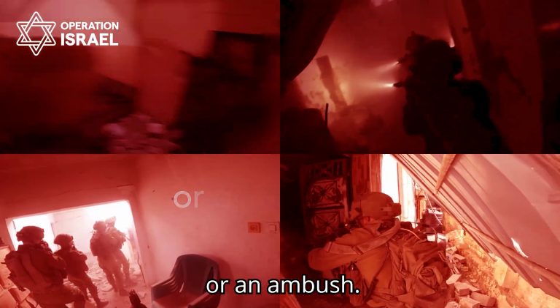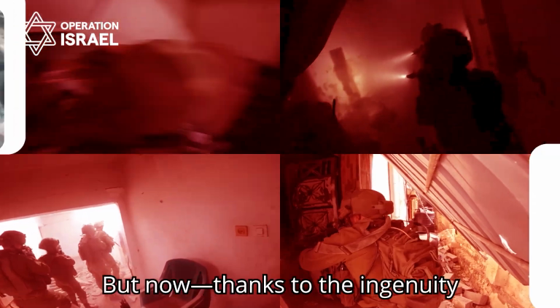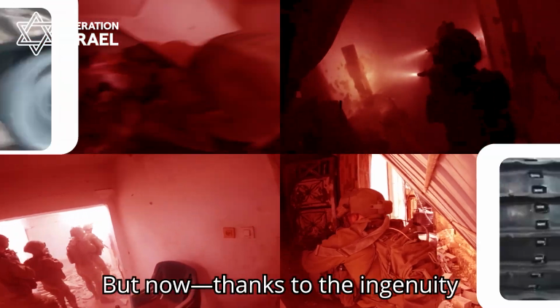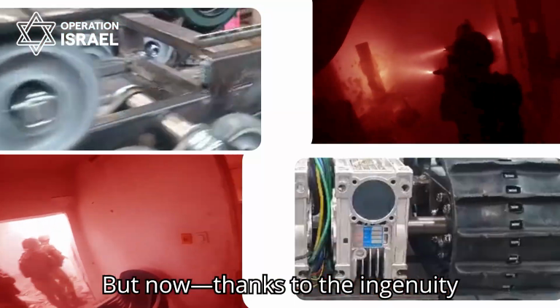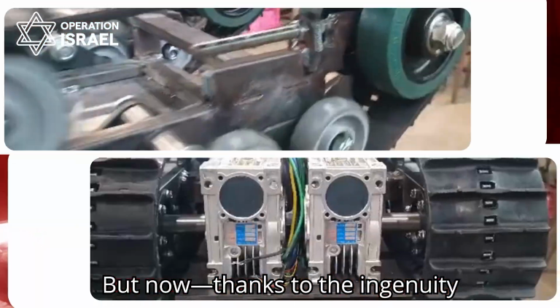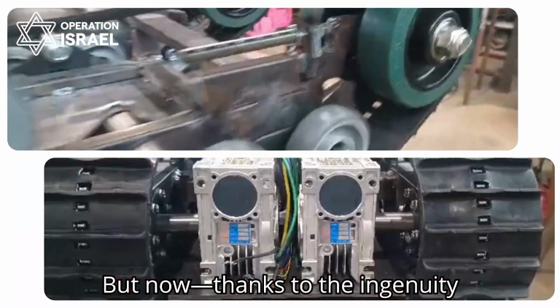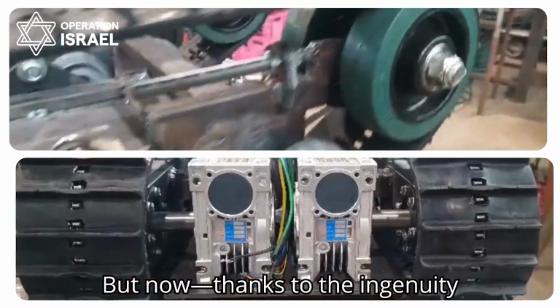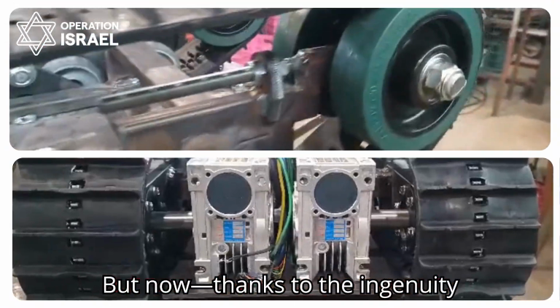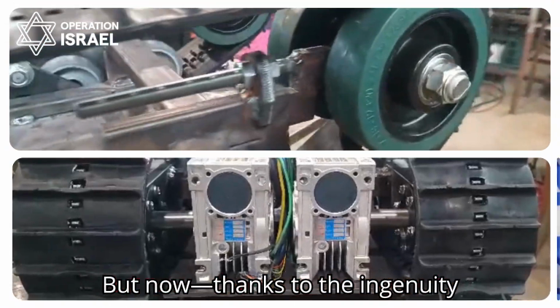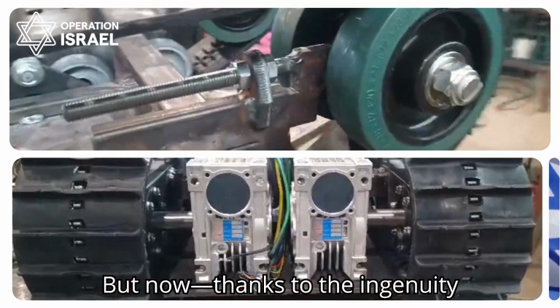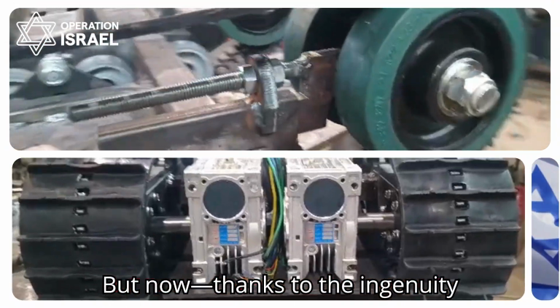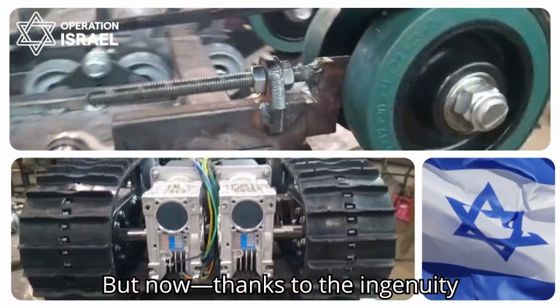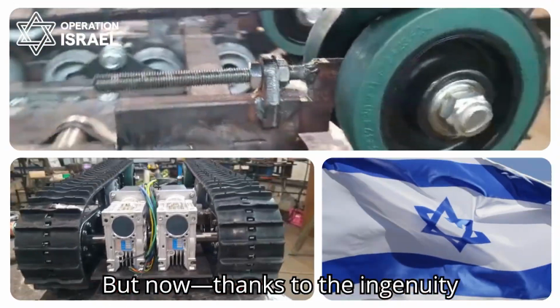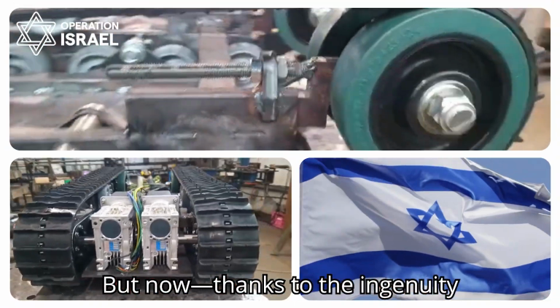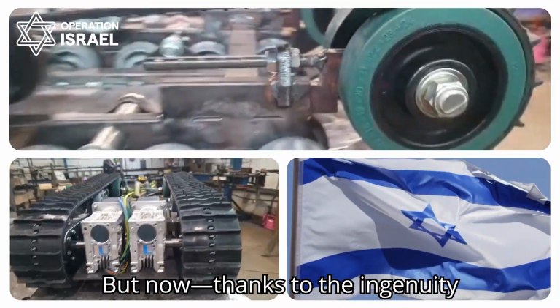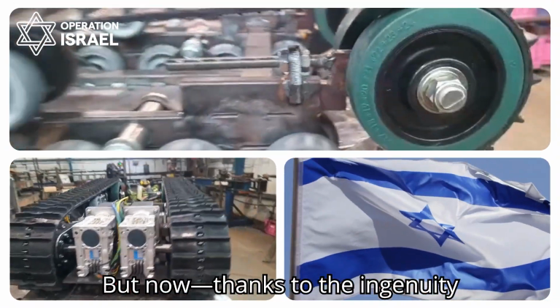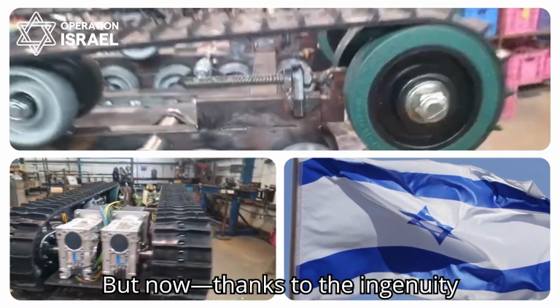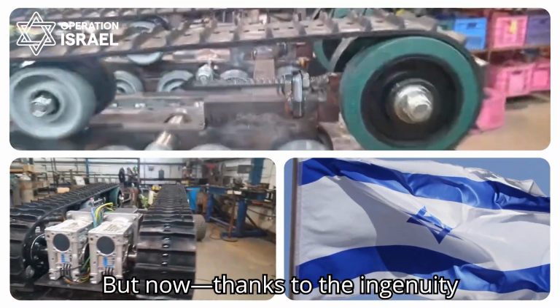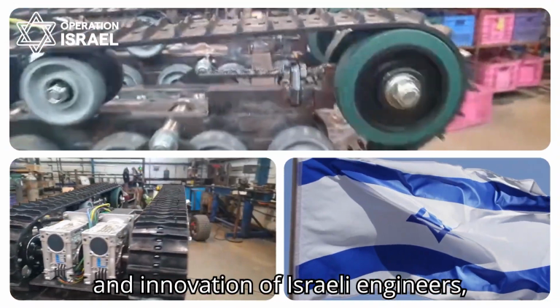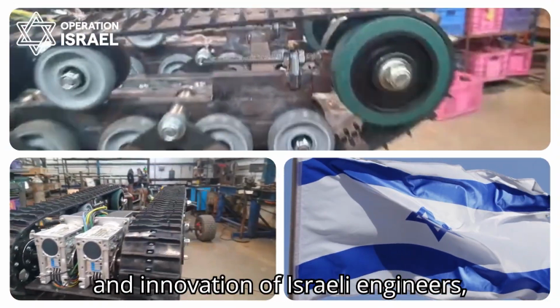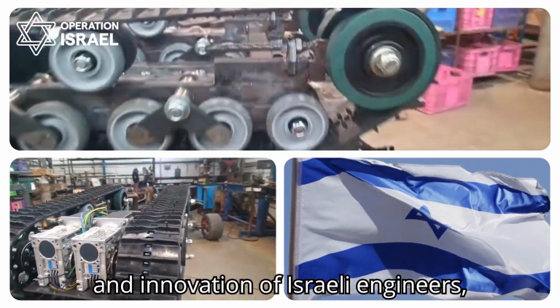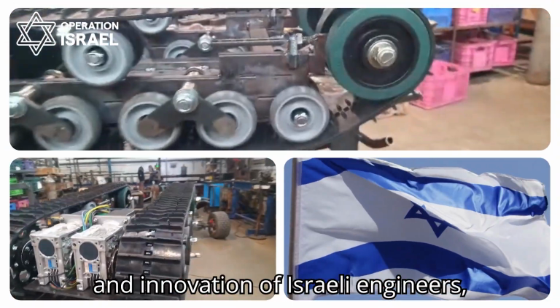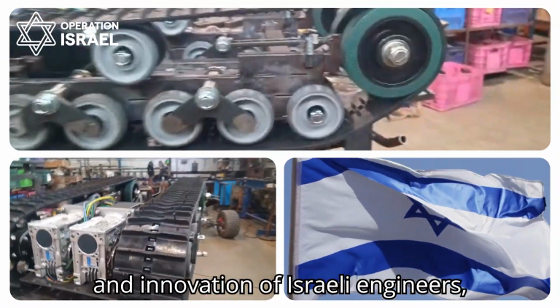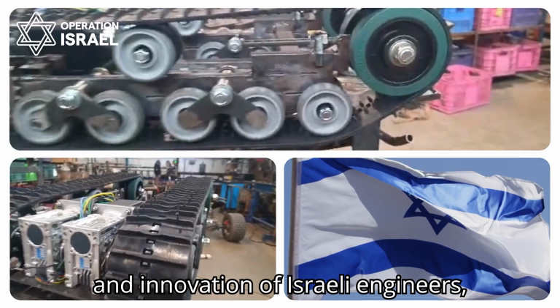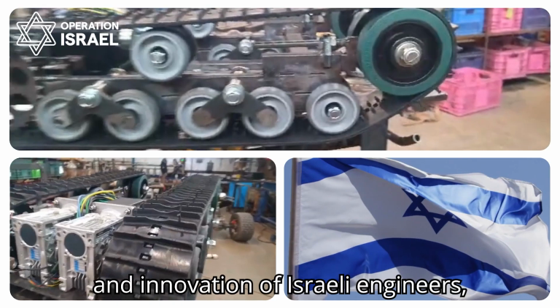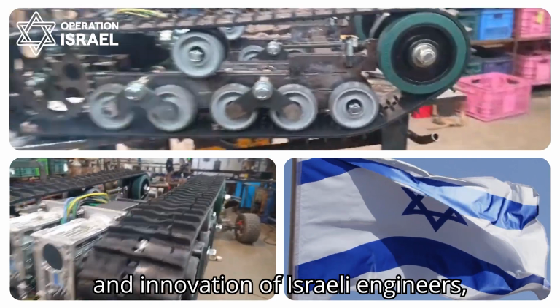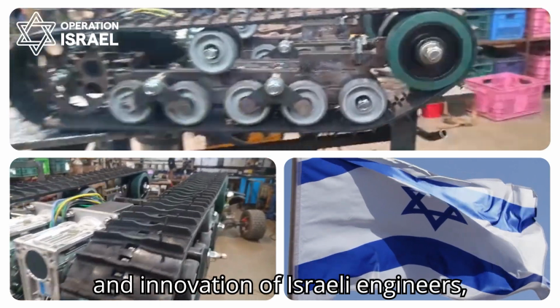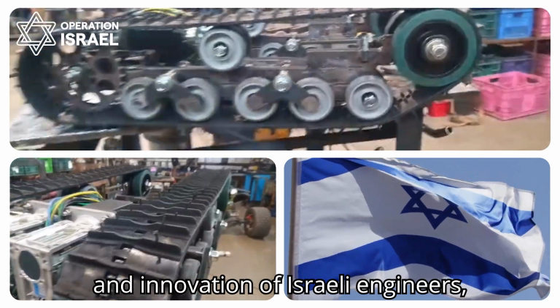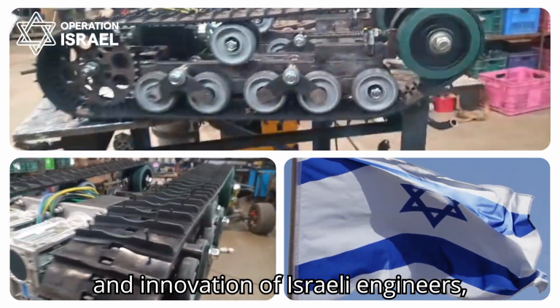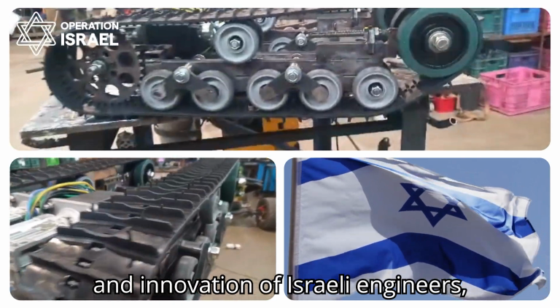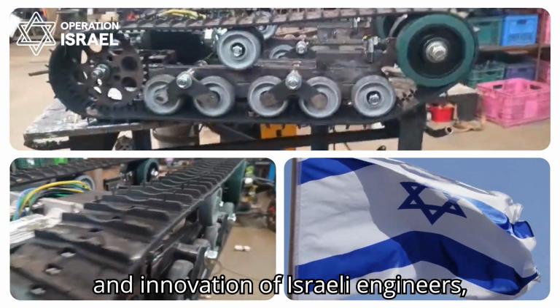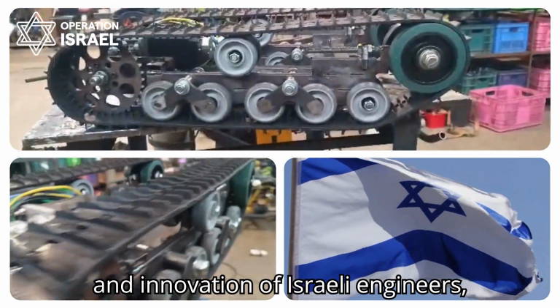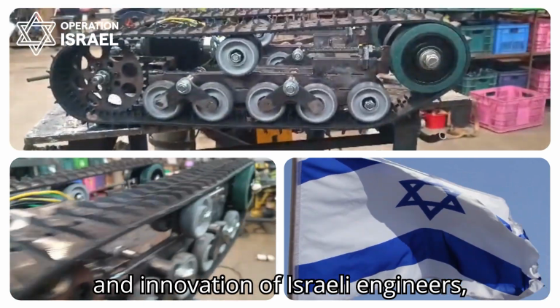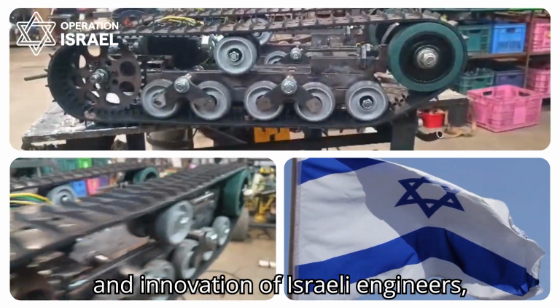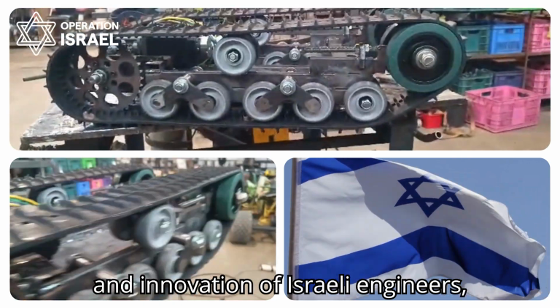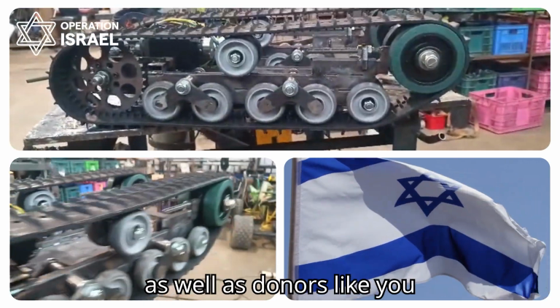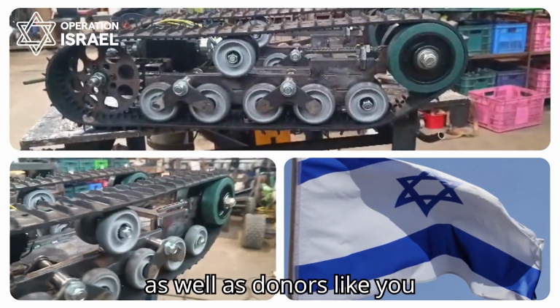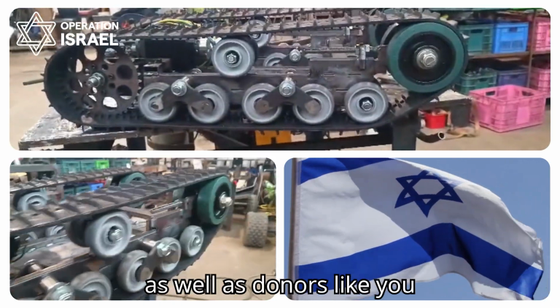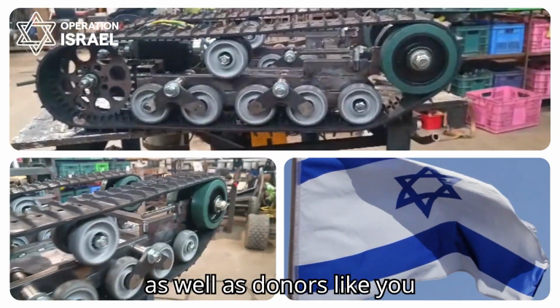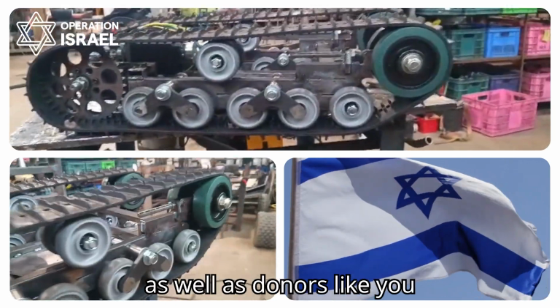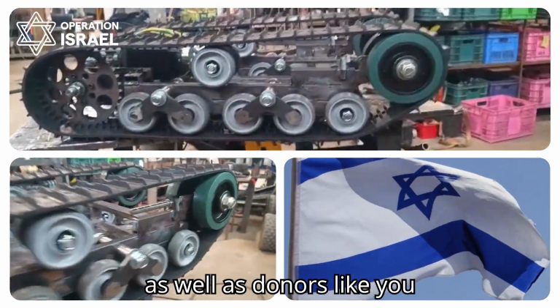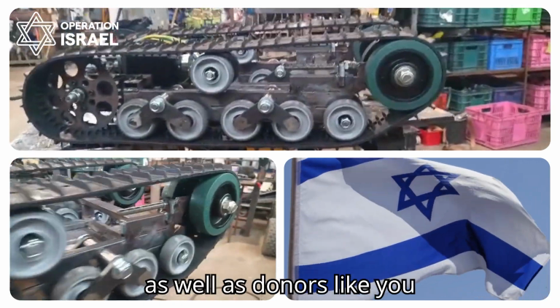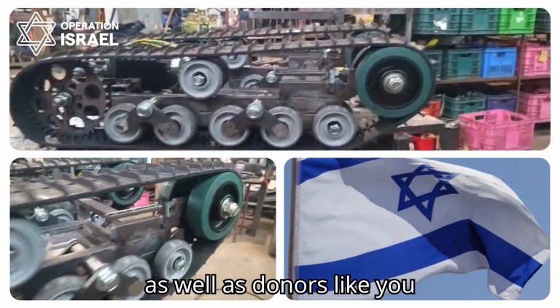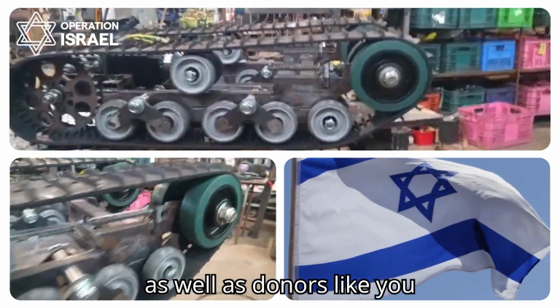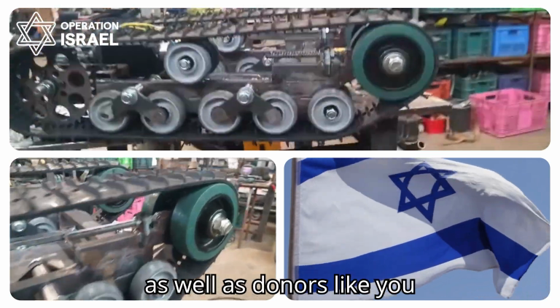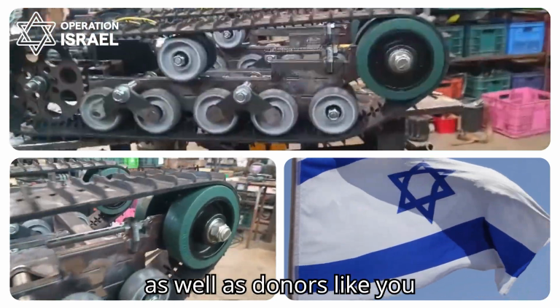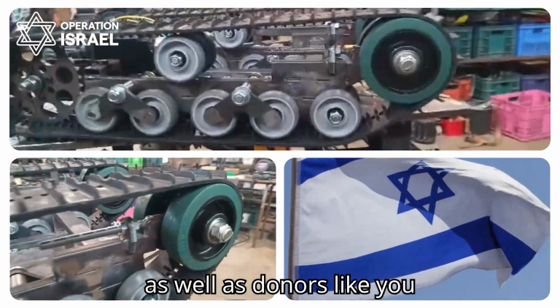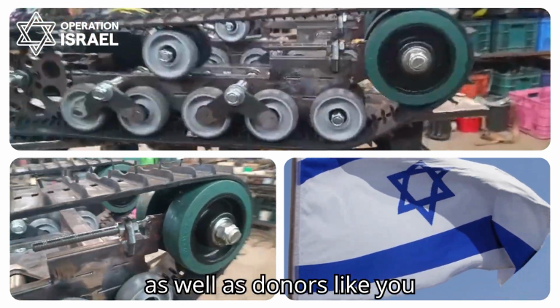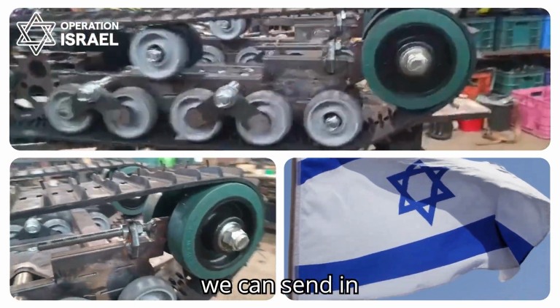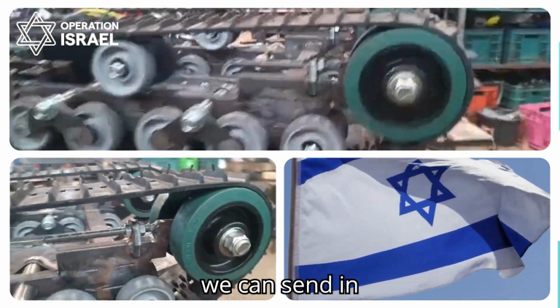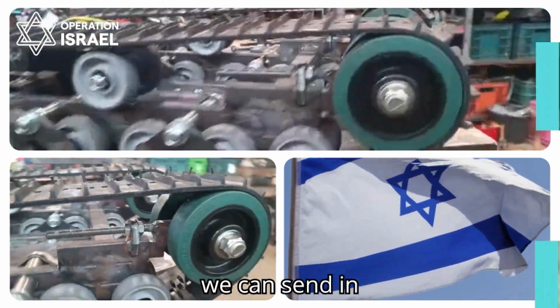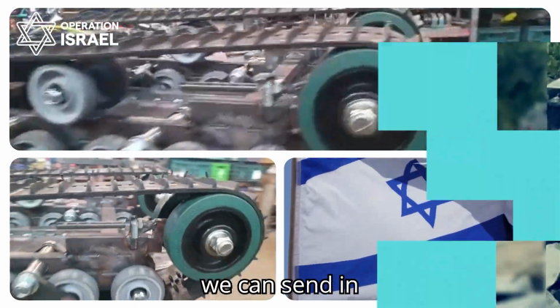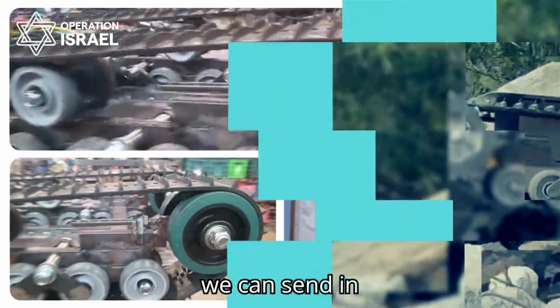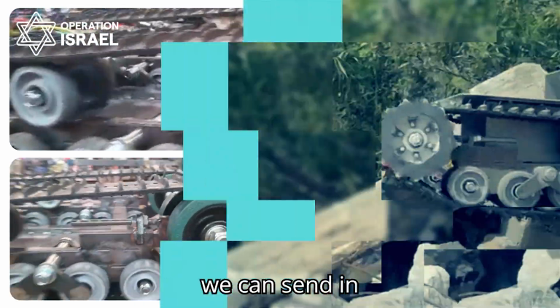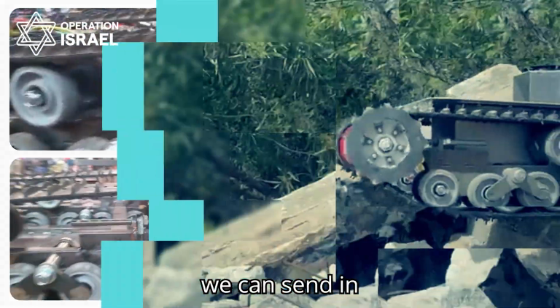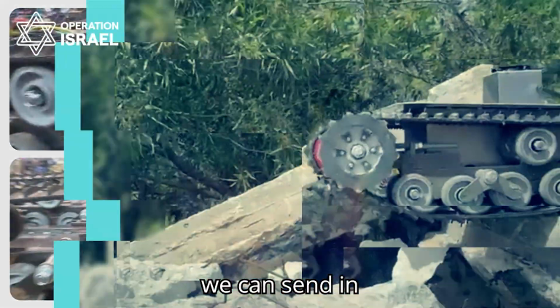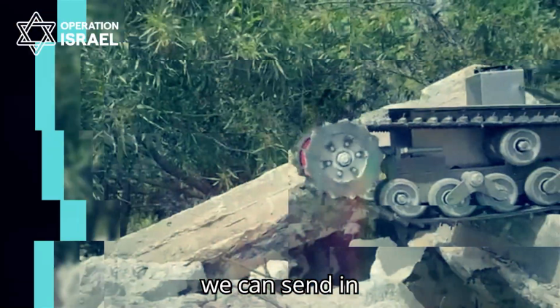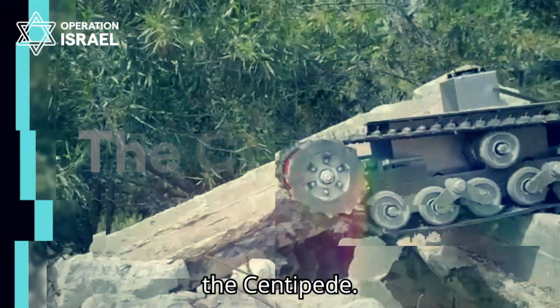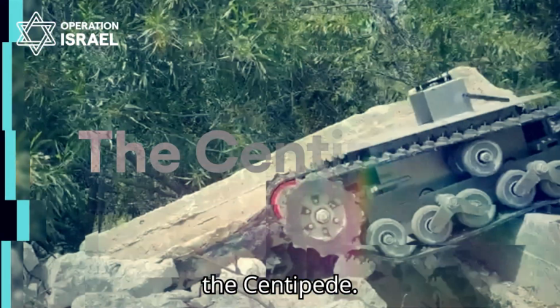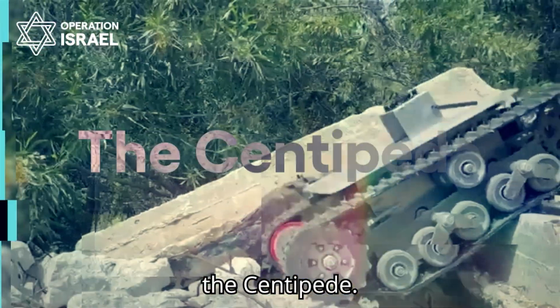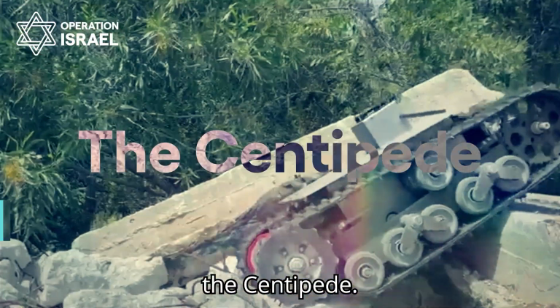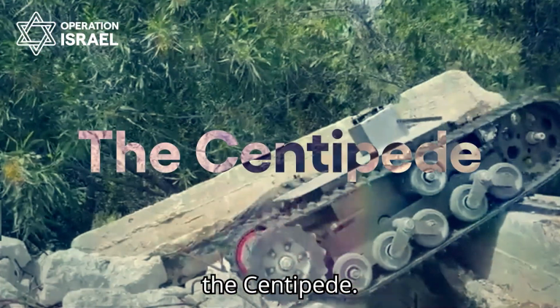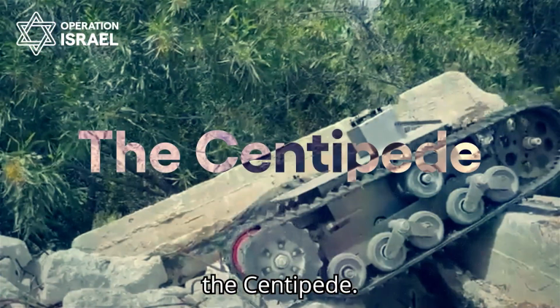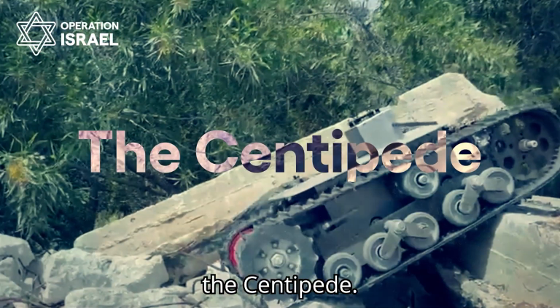But now, thanks to the ingenuity and innovation of Israeli engineers, as well as donors like you, we can send in the Centipede.